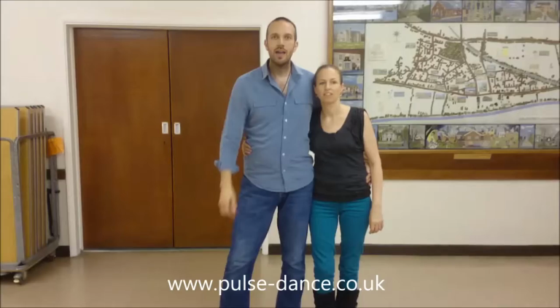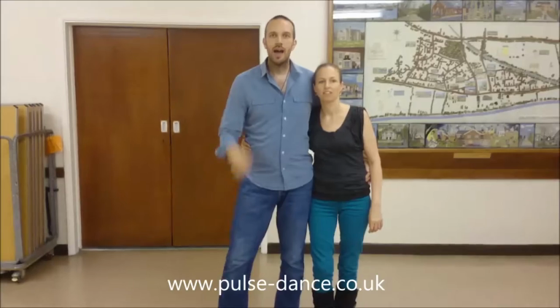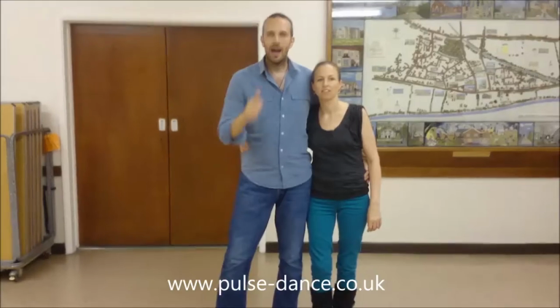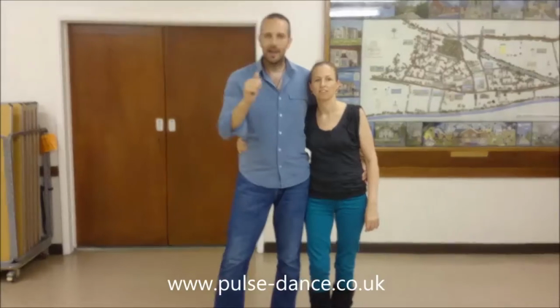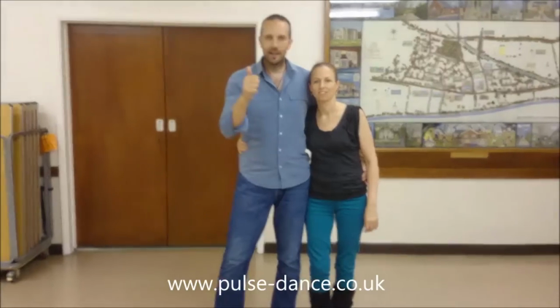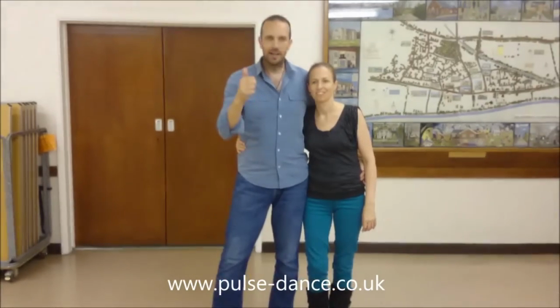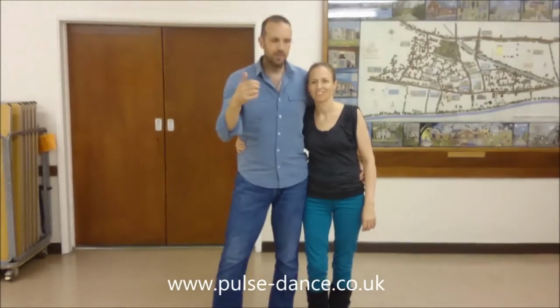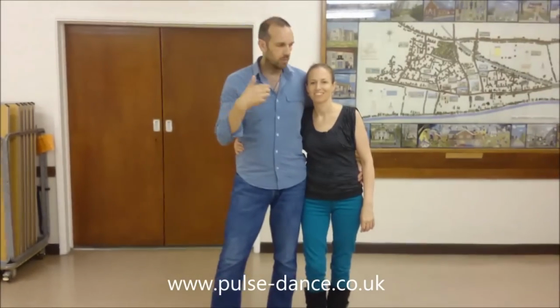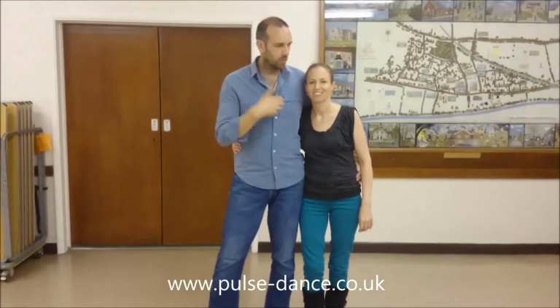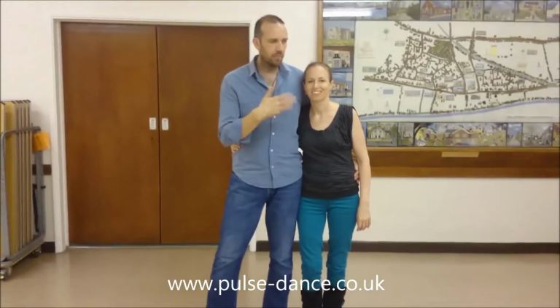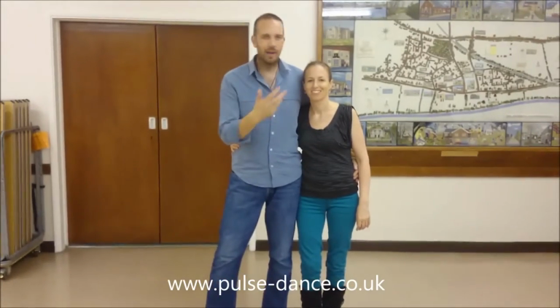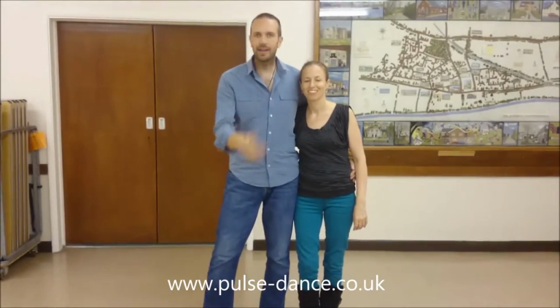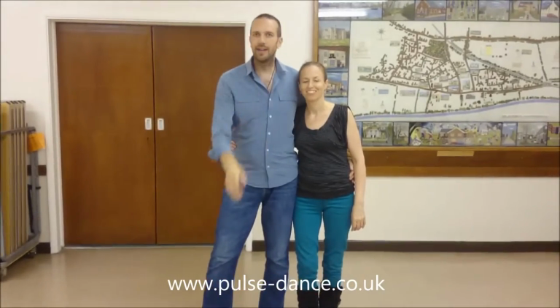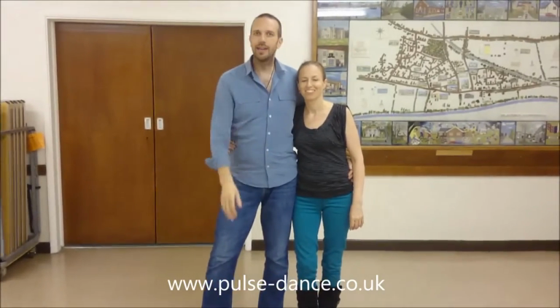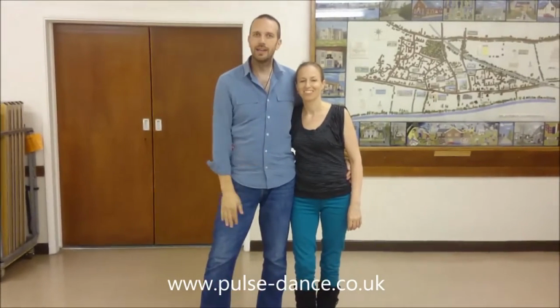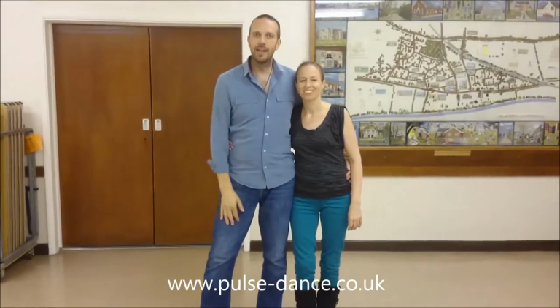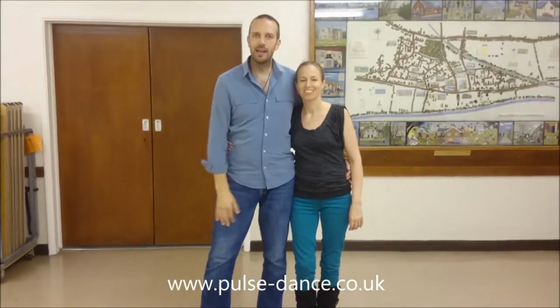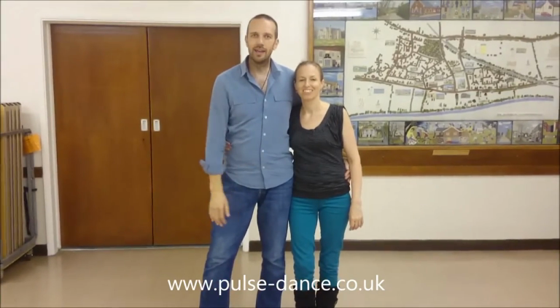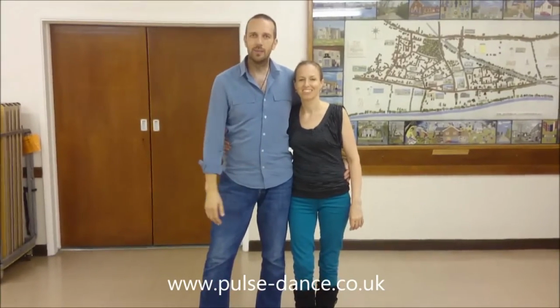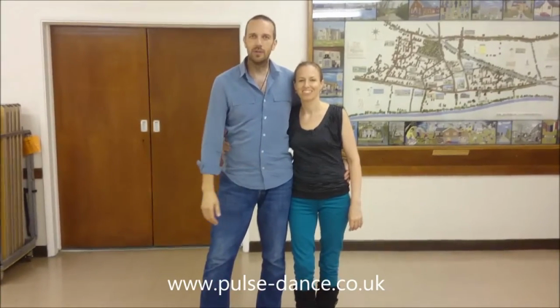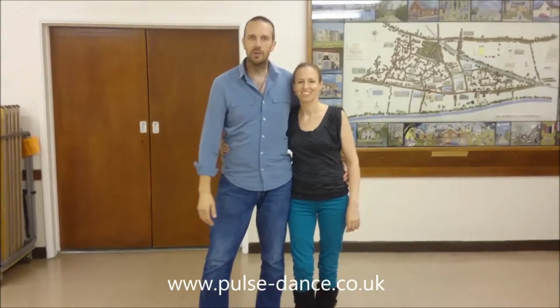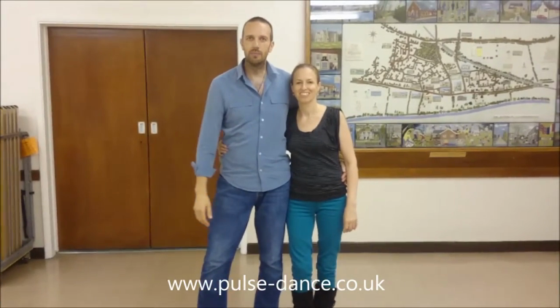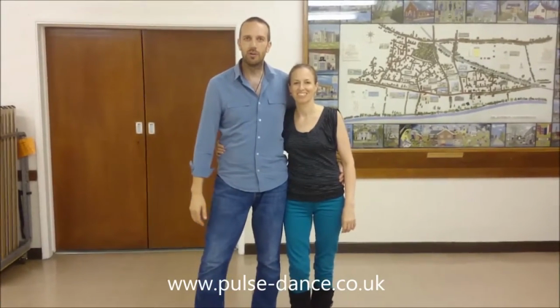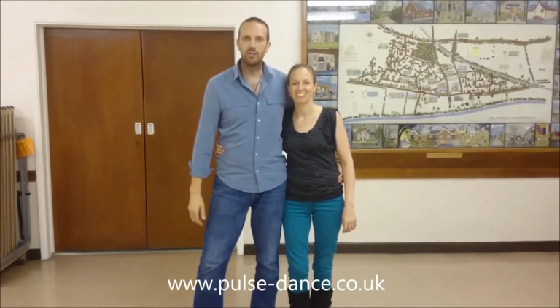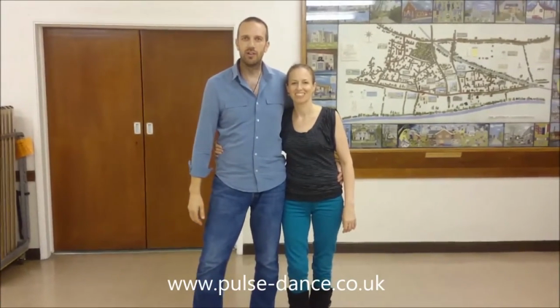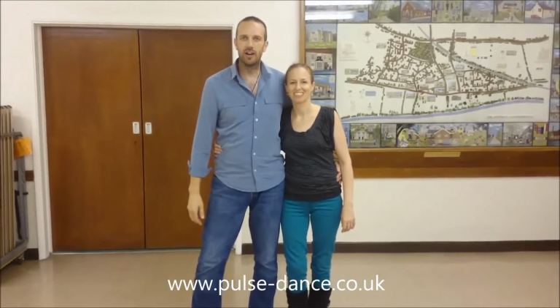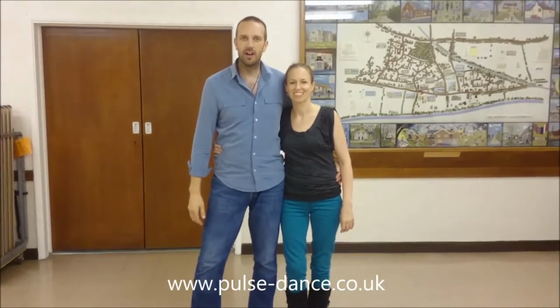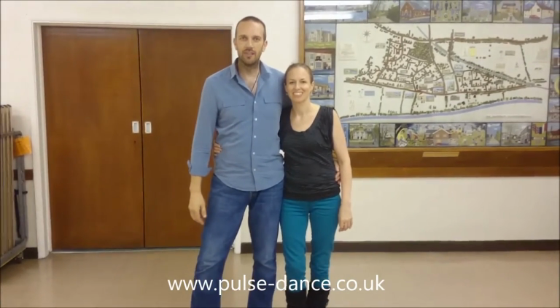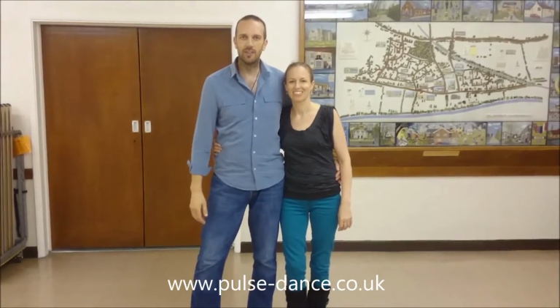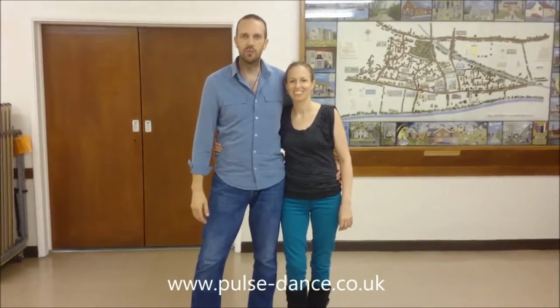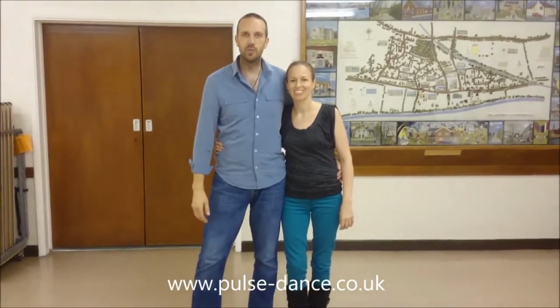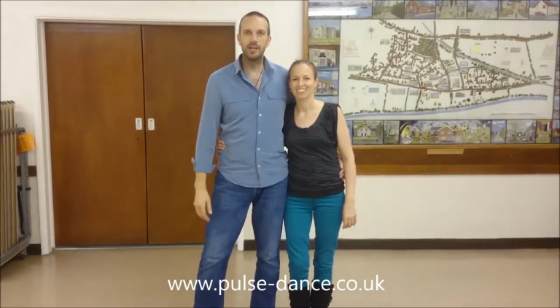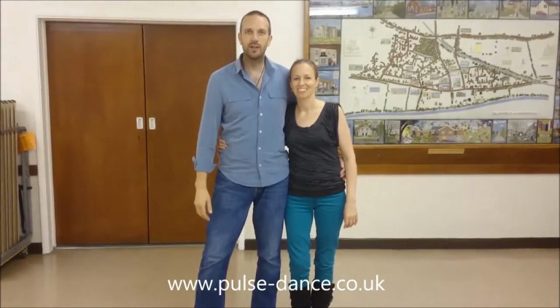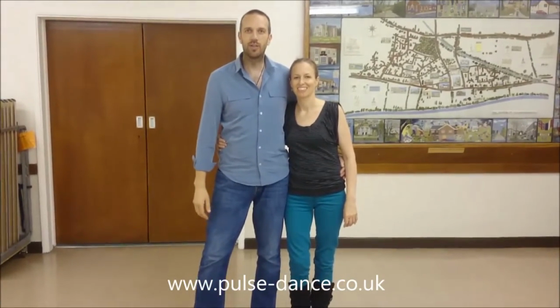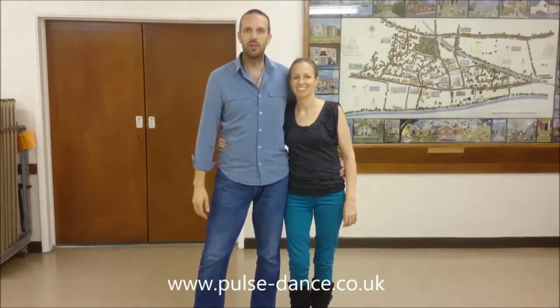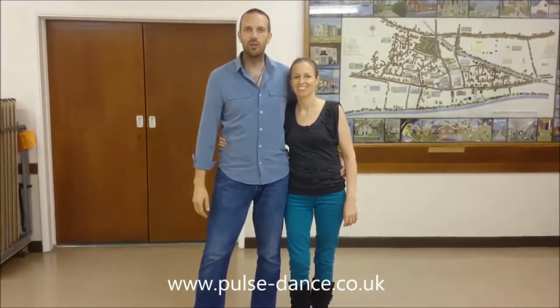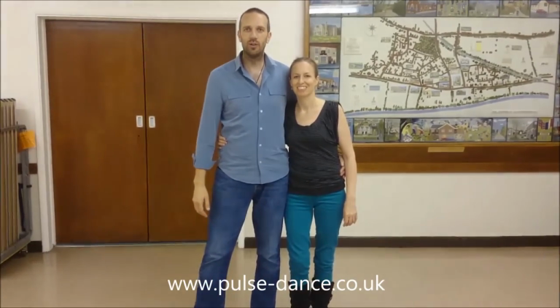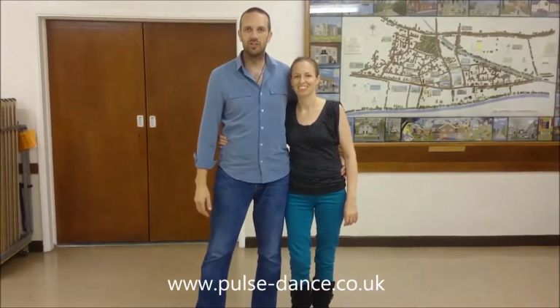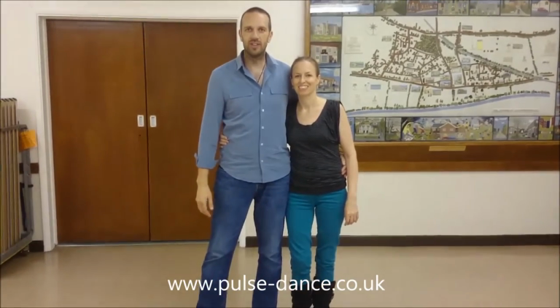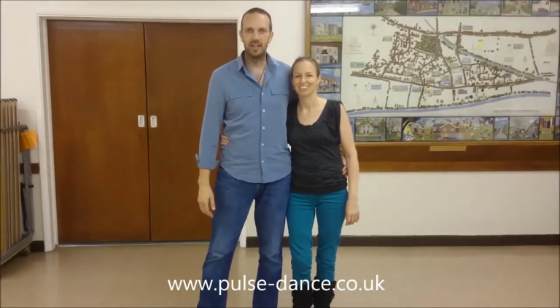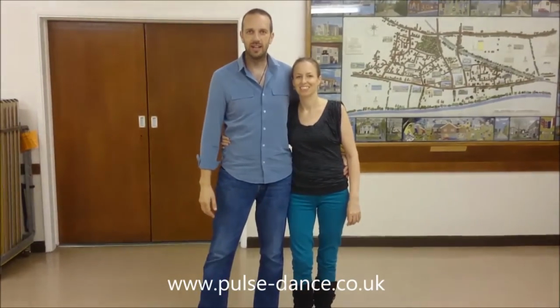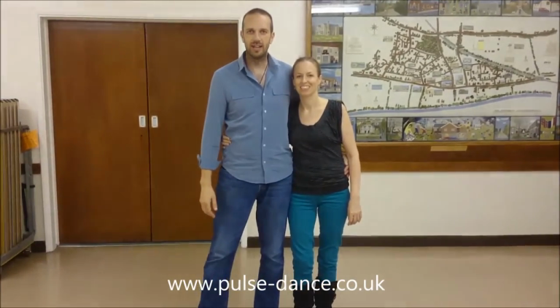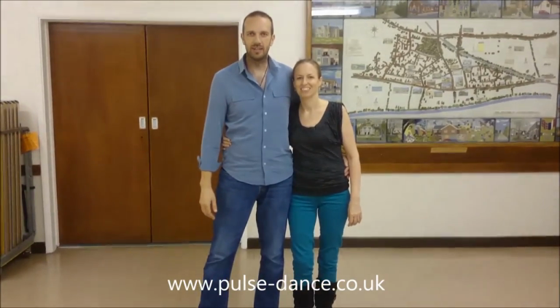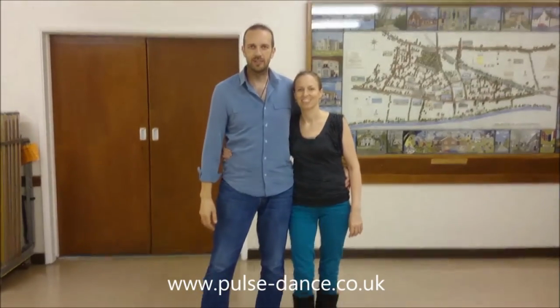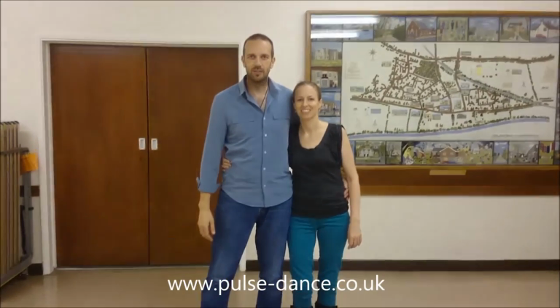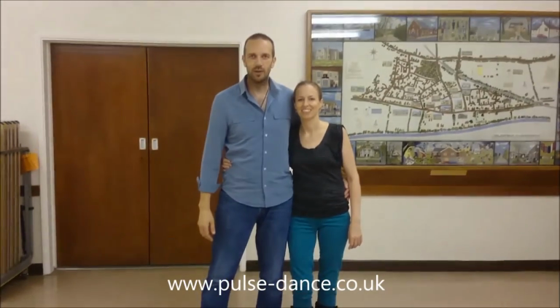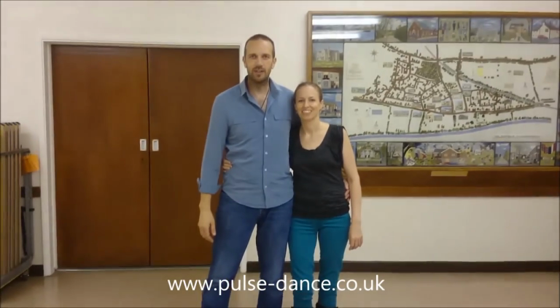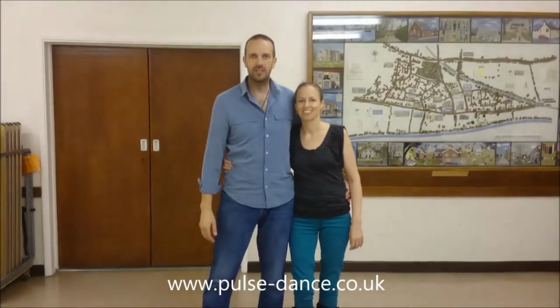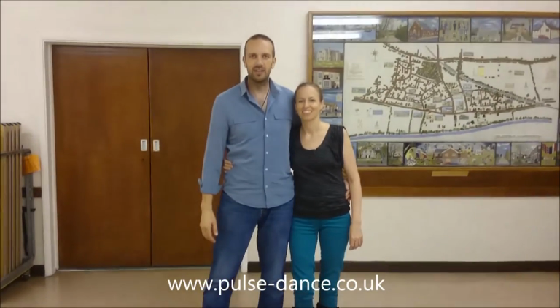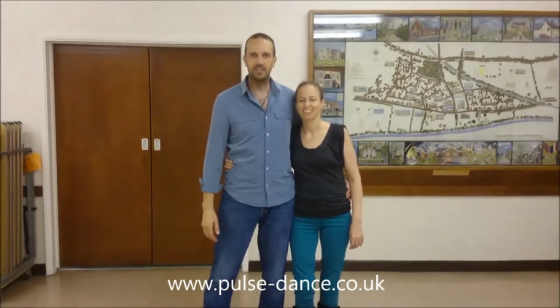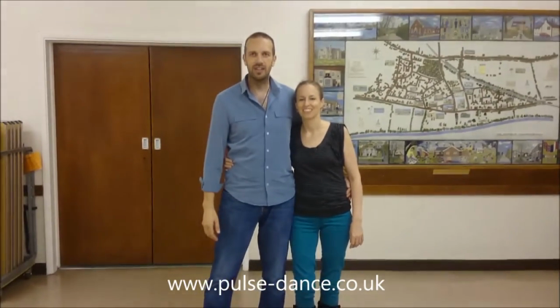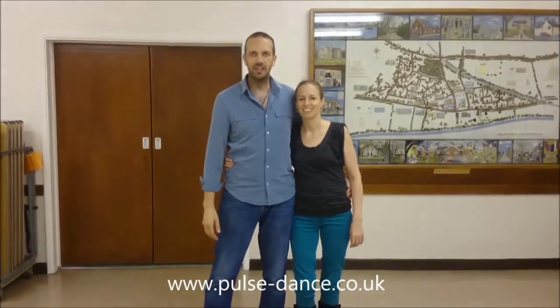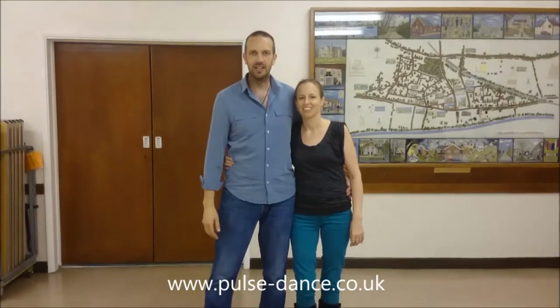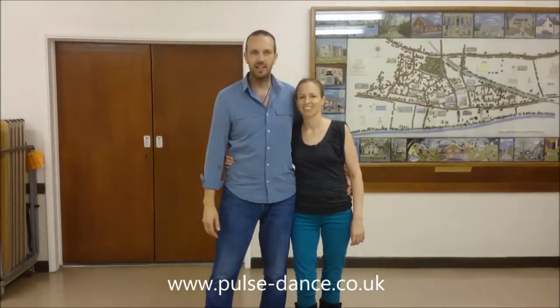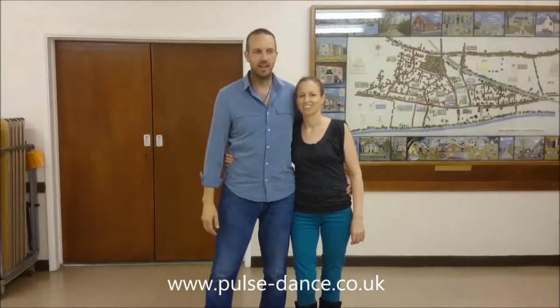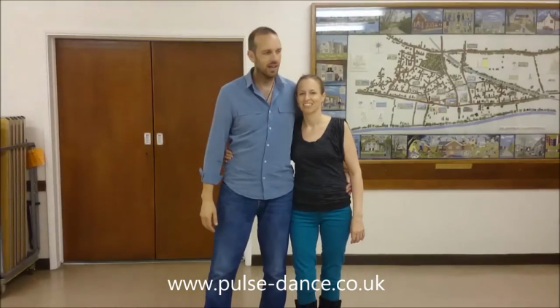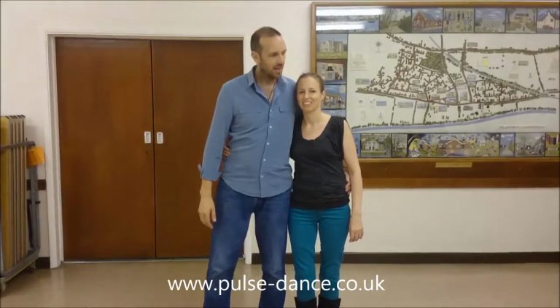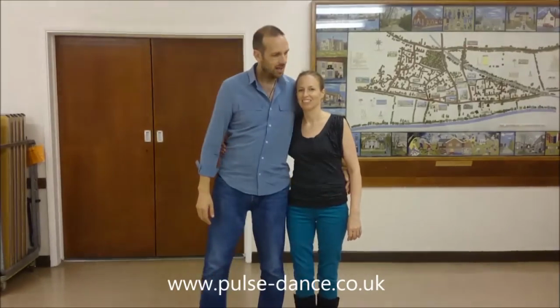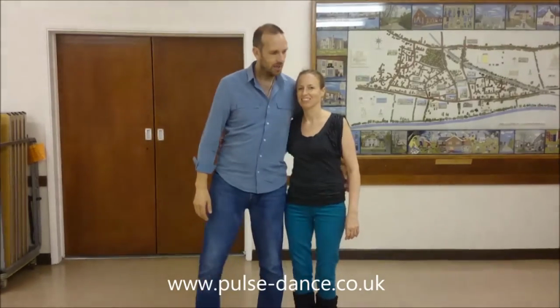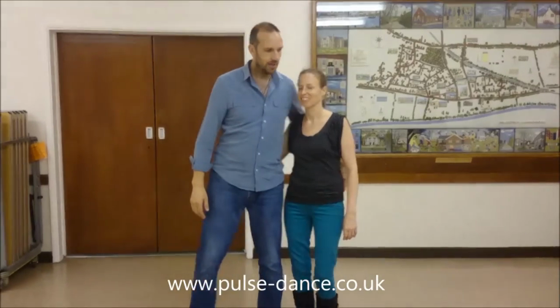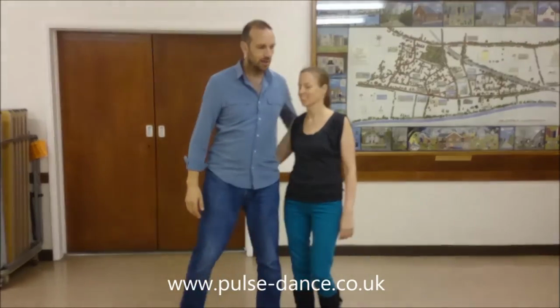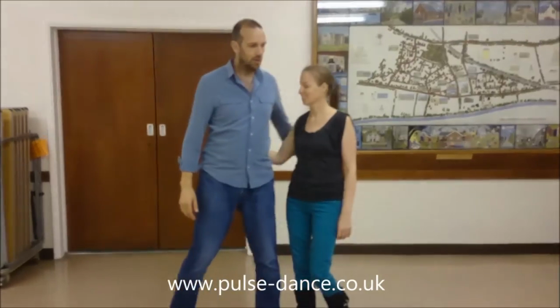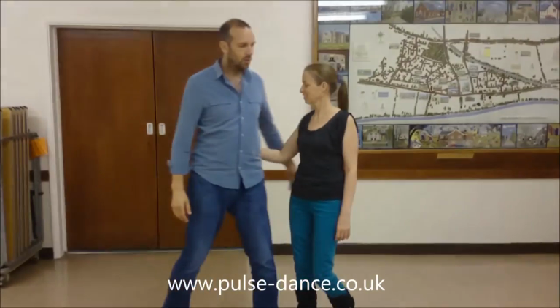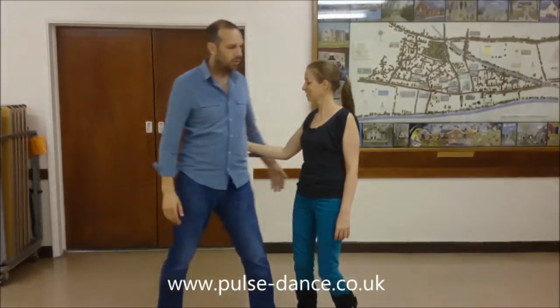Hi guys, welcome back. We're doing One Time for week 30, 2016. Here we go.